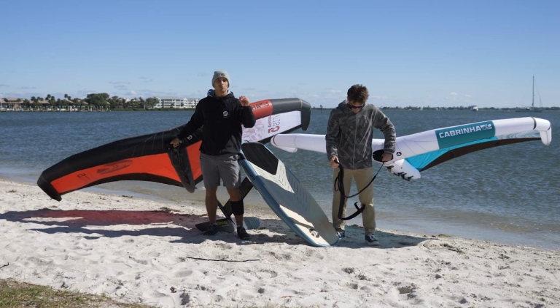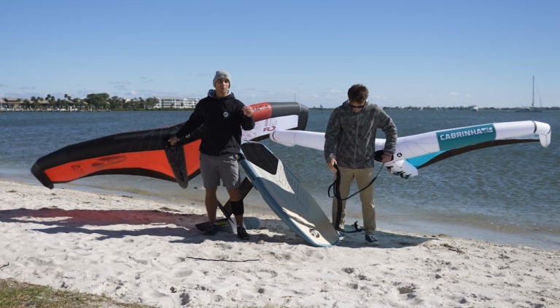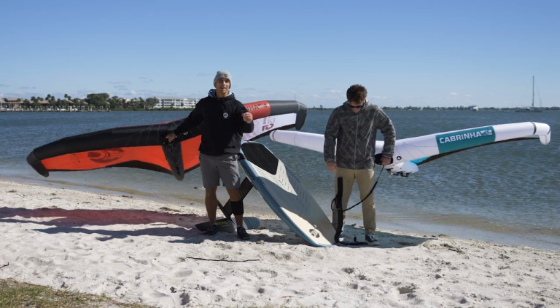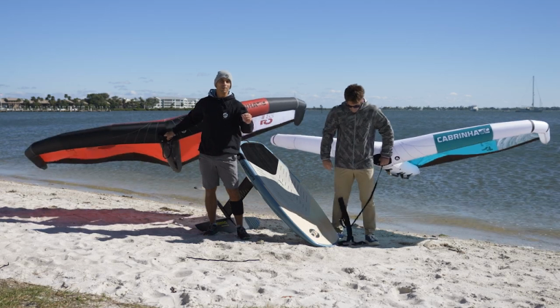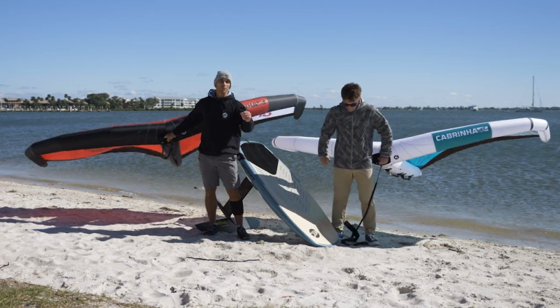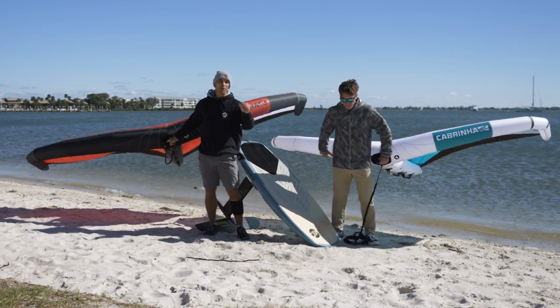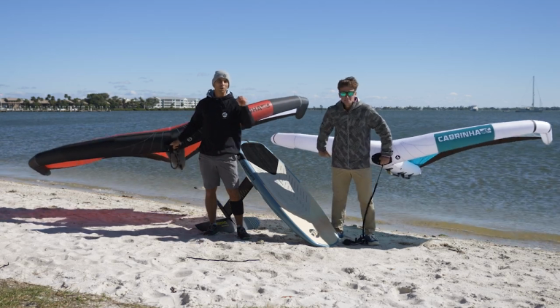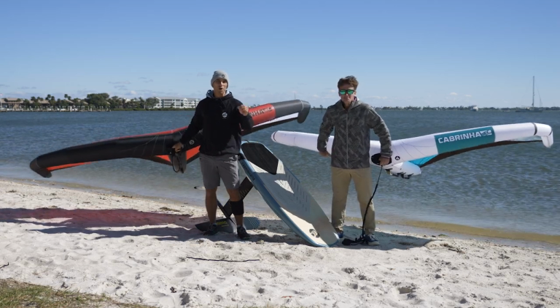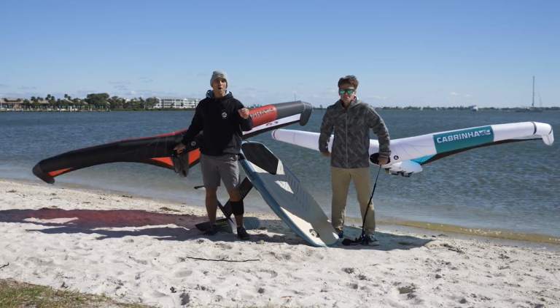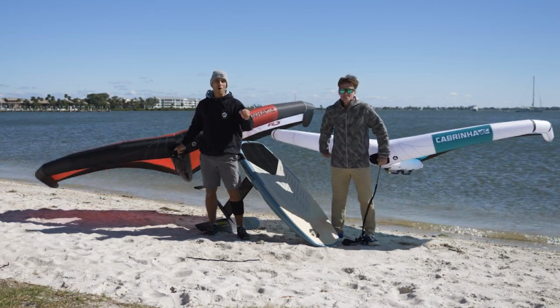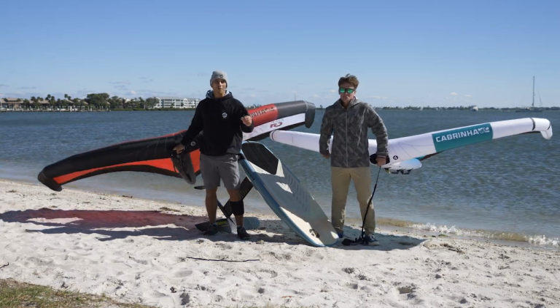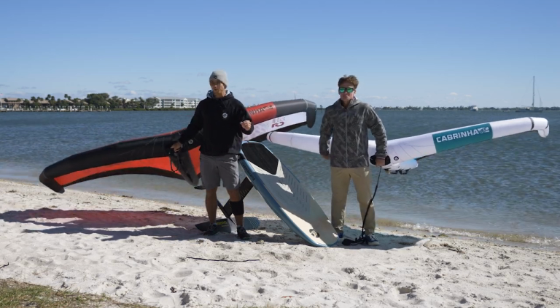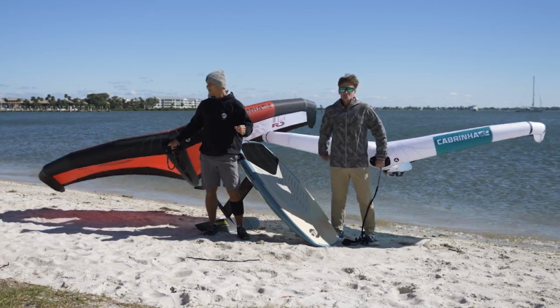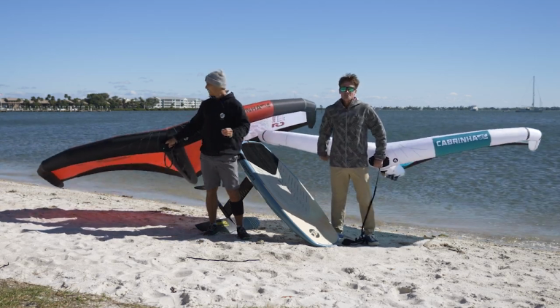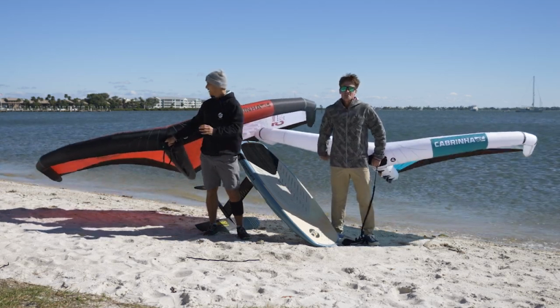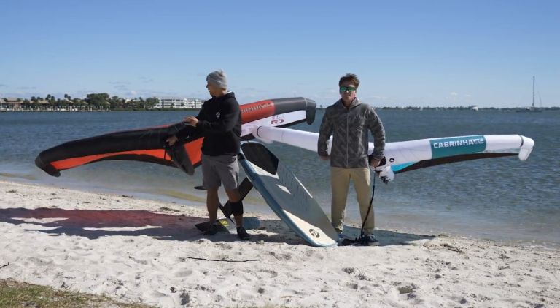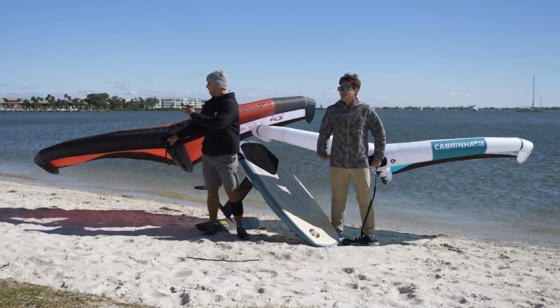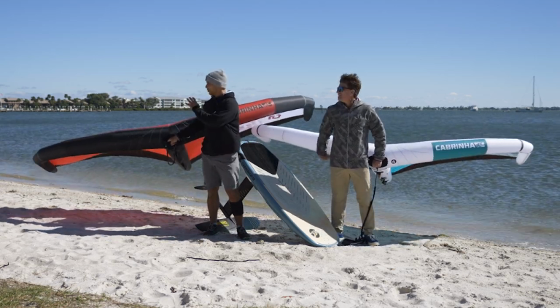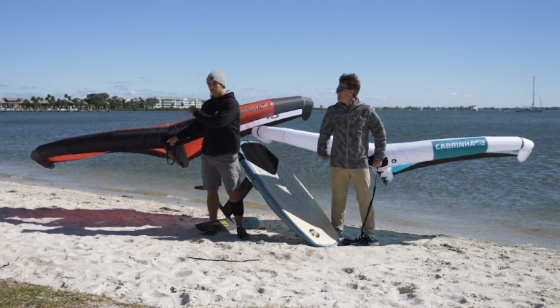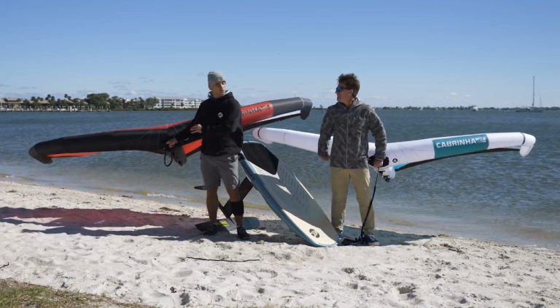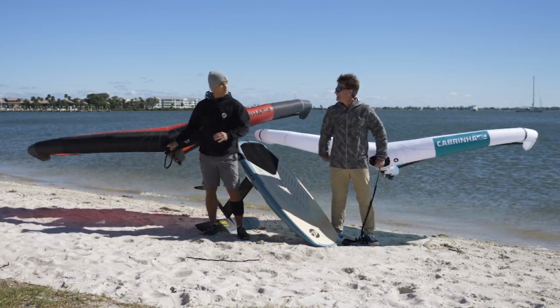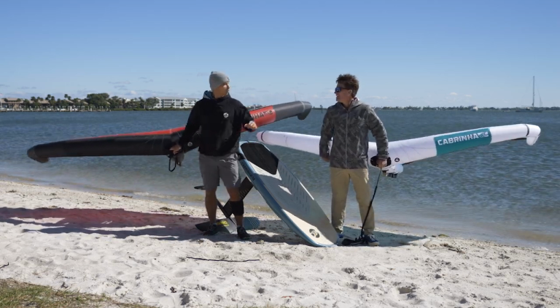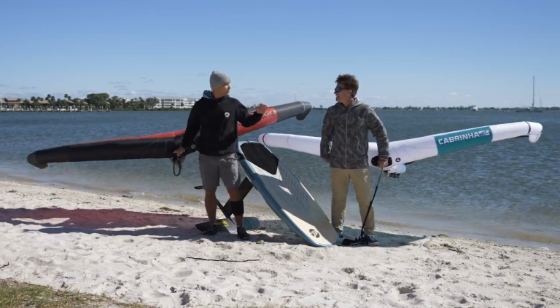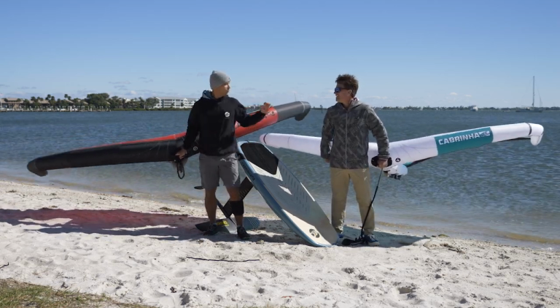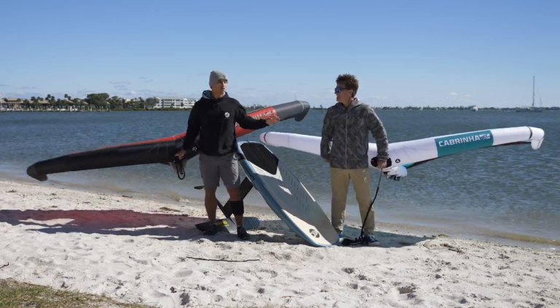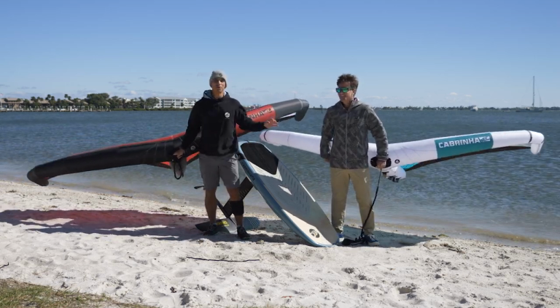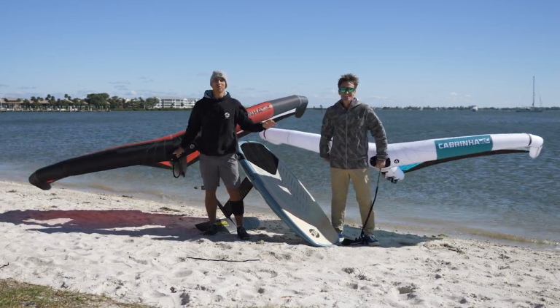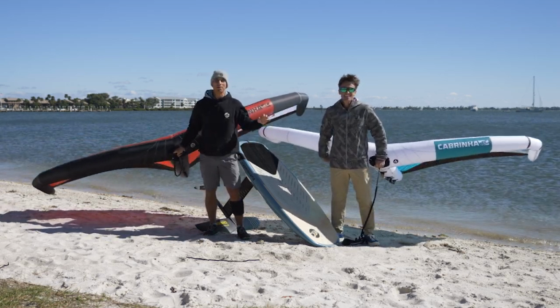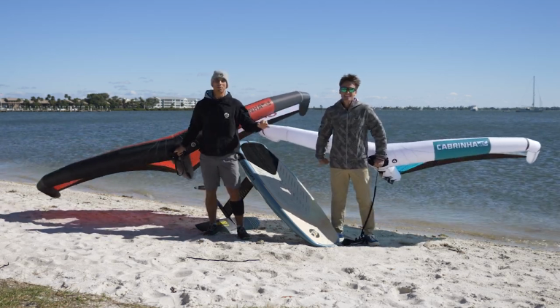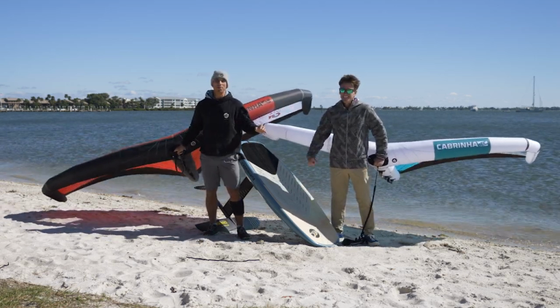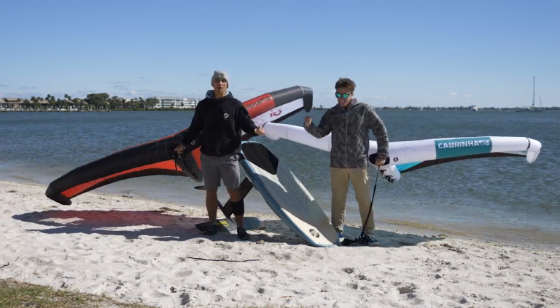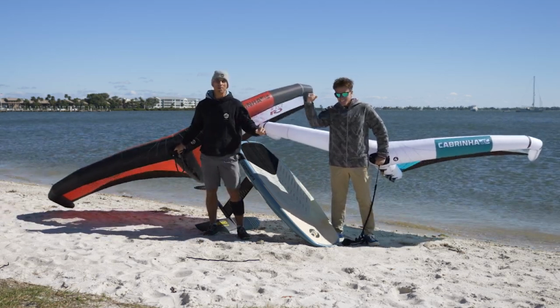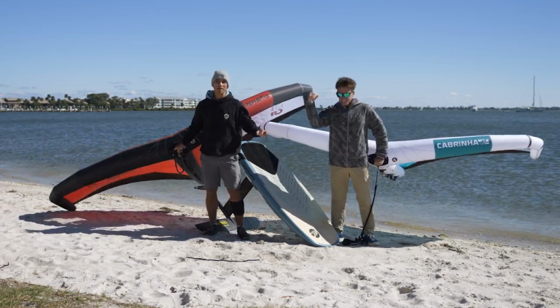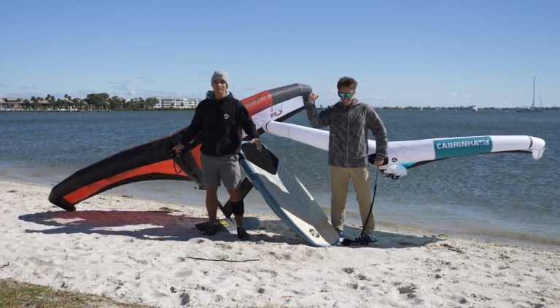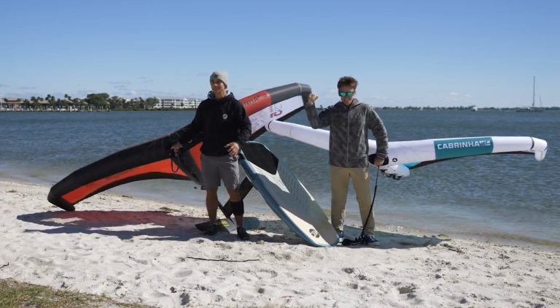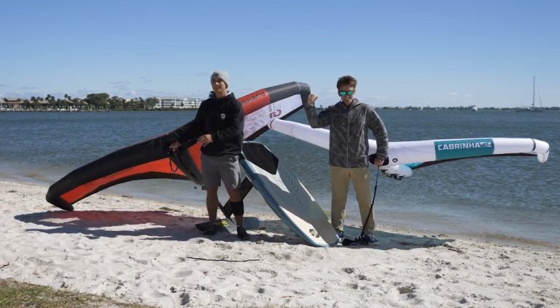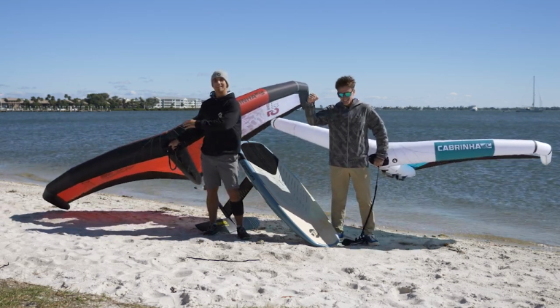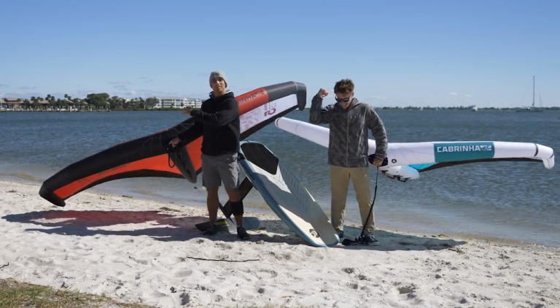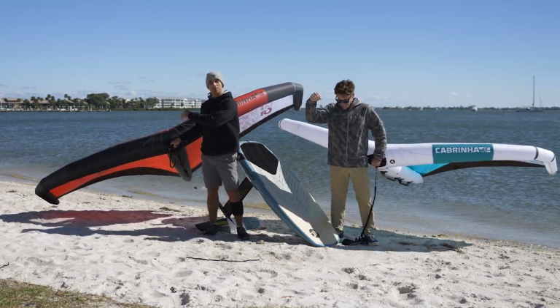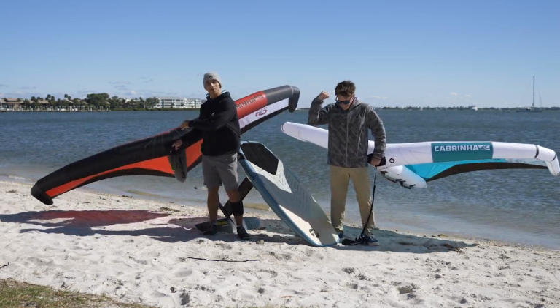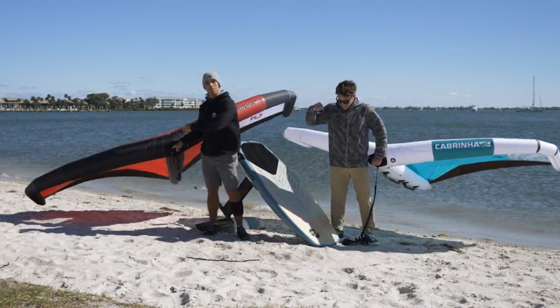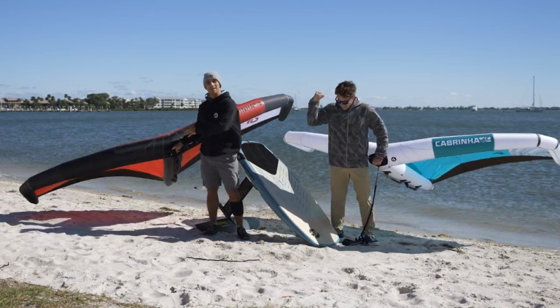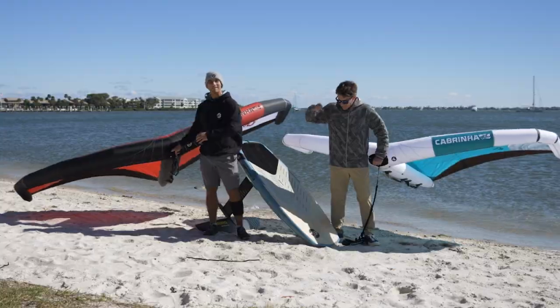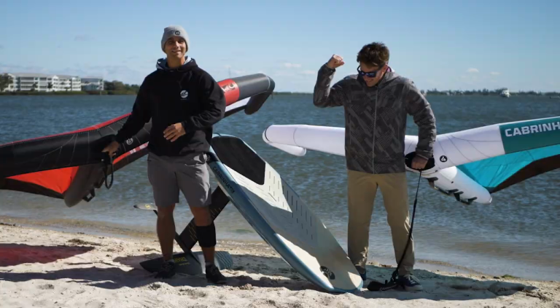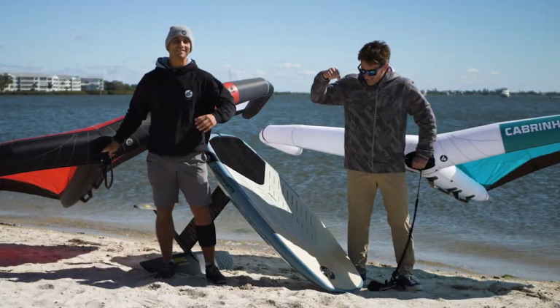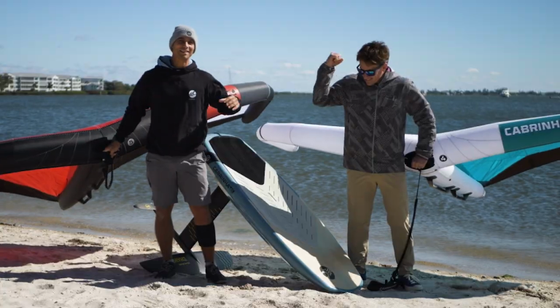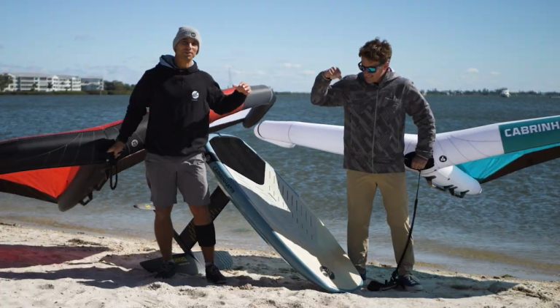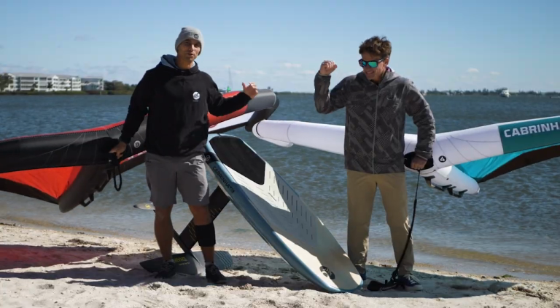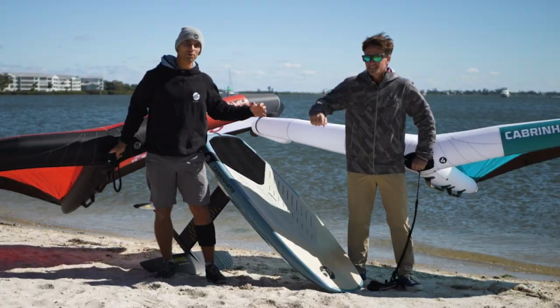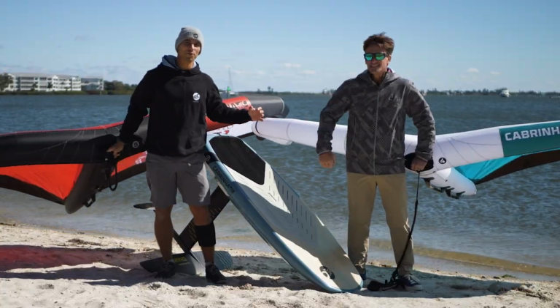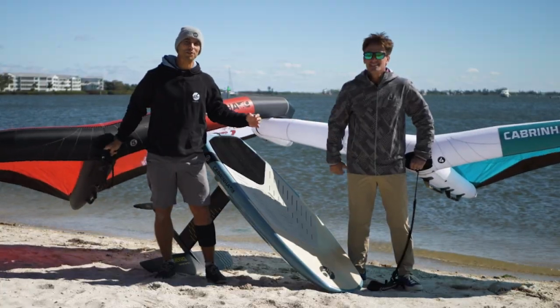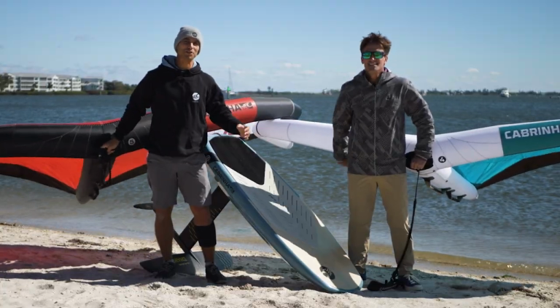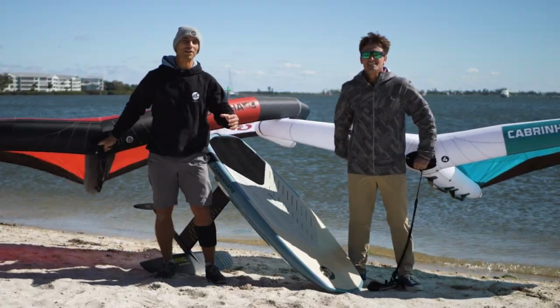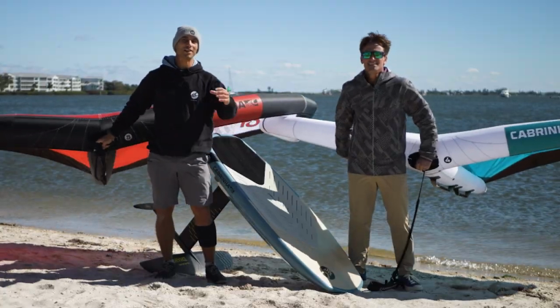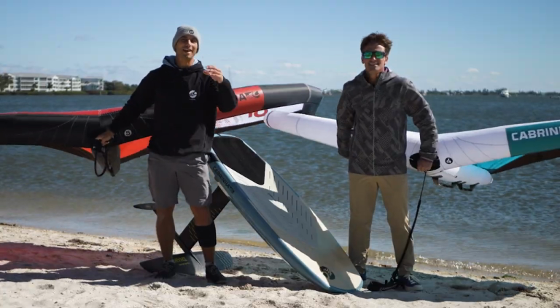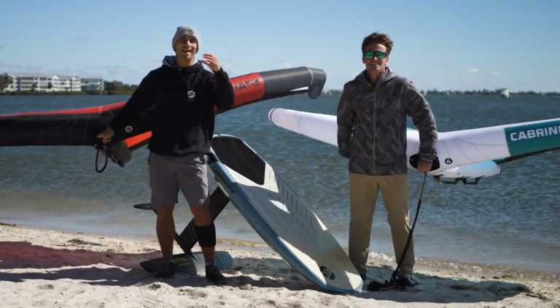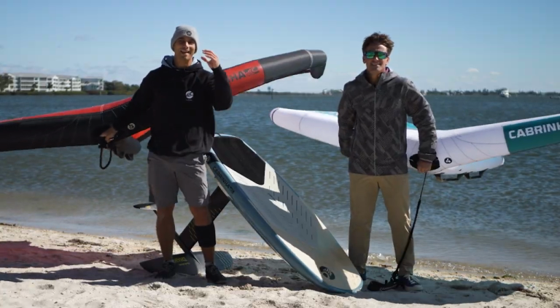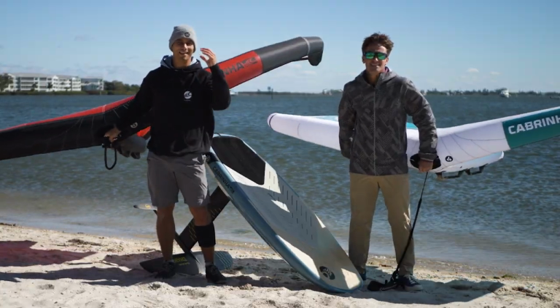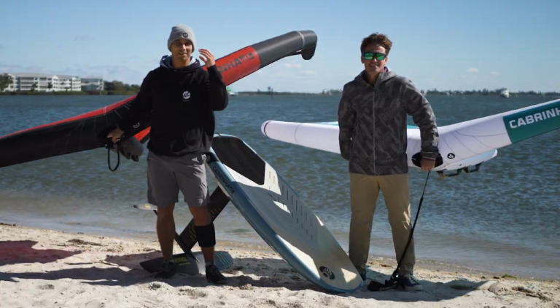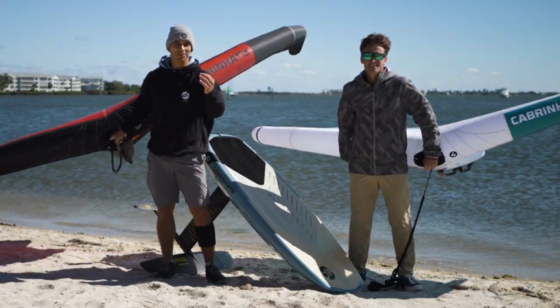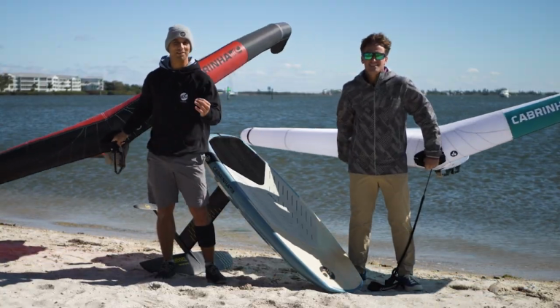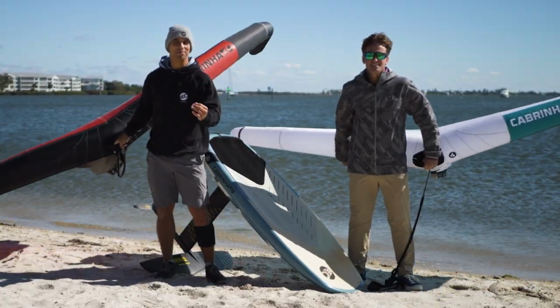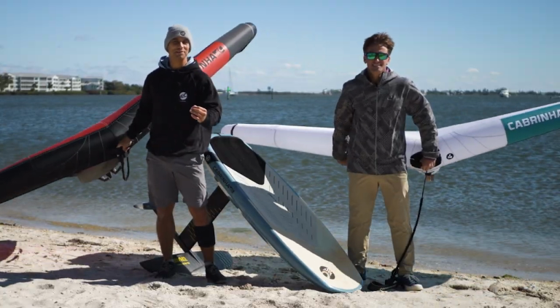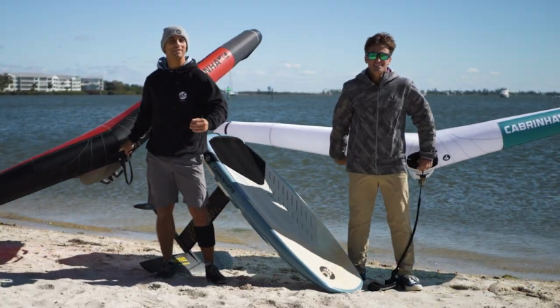Today we're going to go over the two new Cabrinha wings, the new Mantis, the new Vision, and the differences.